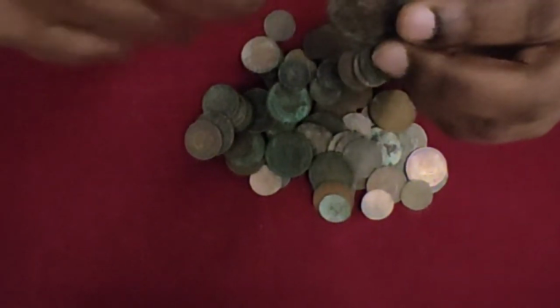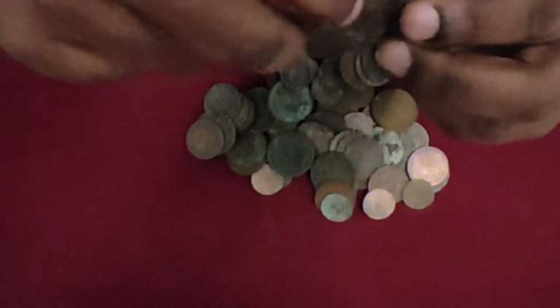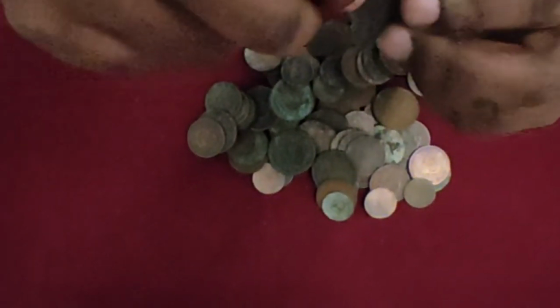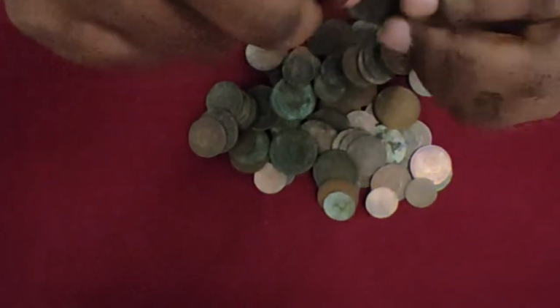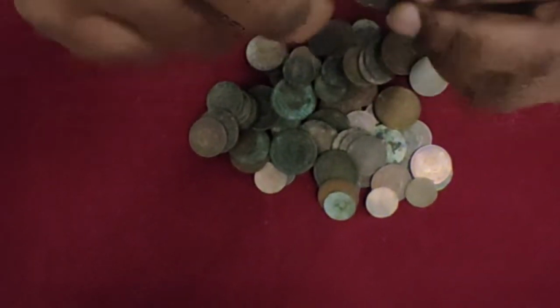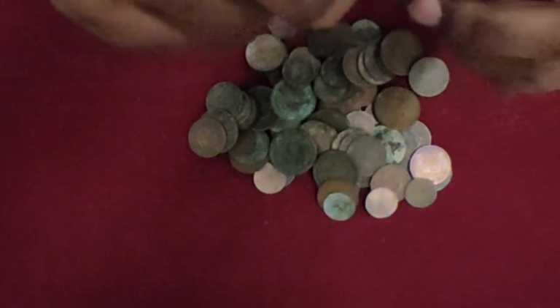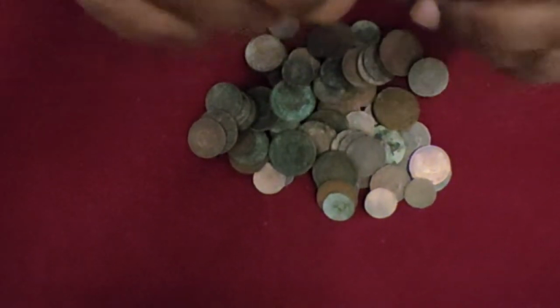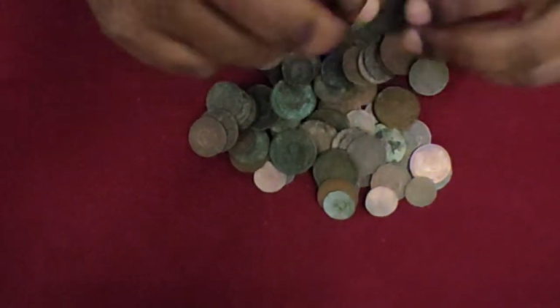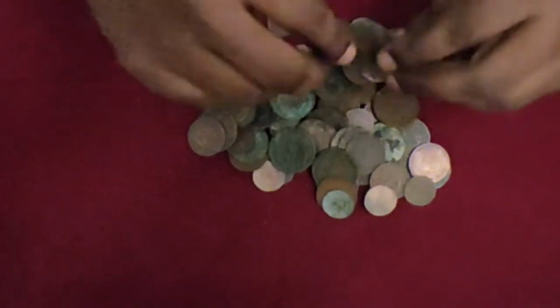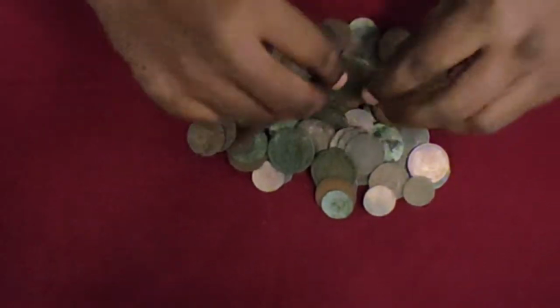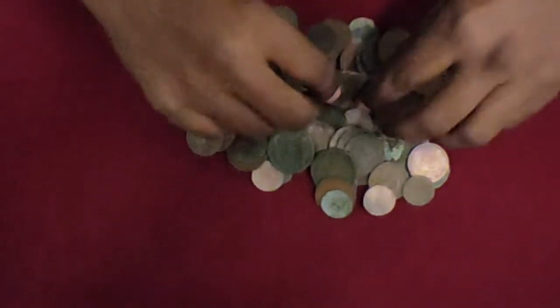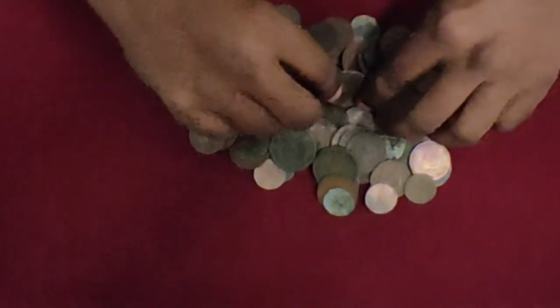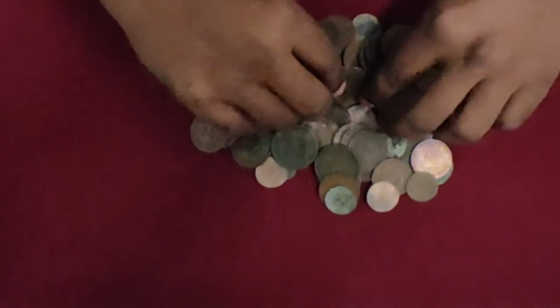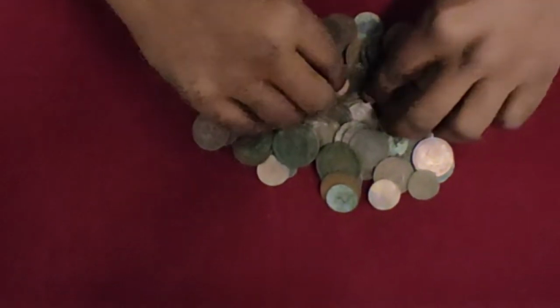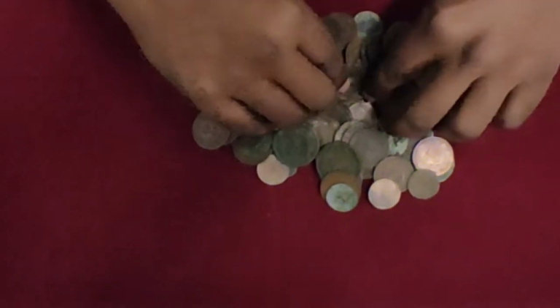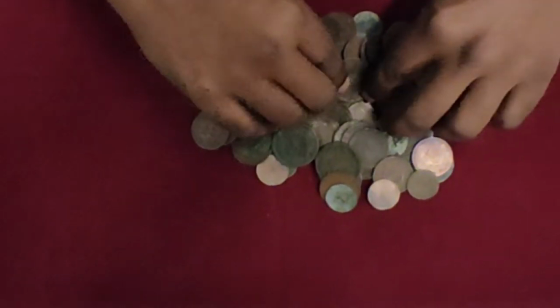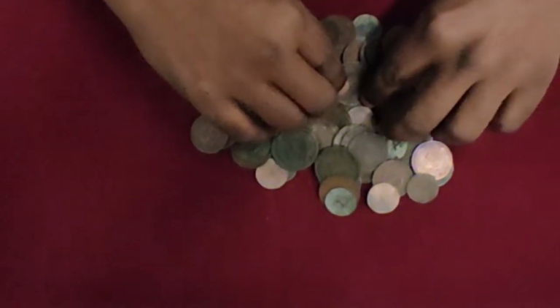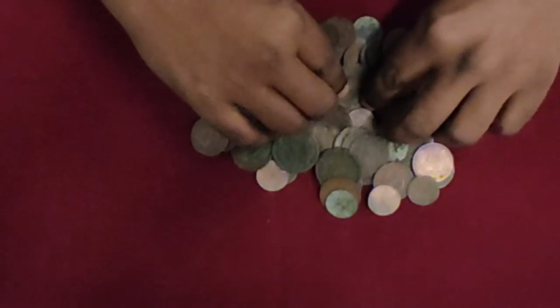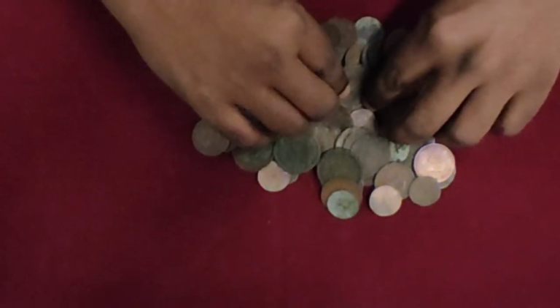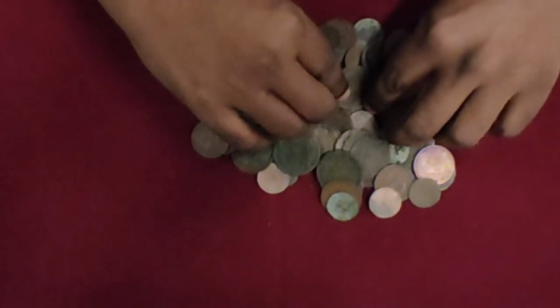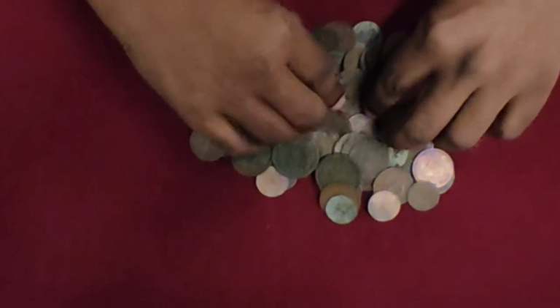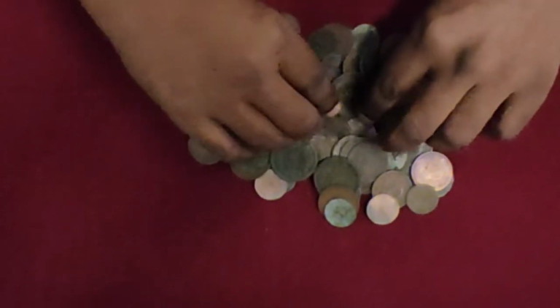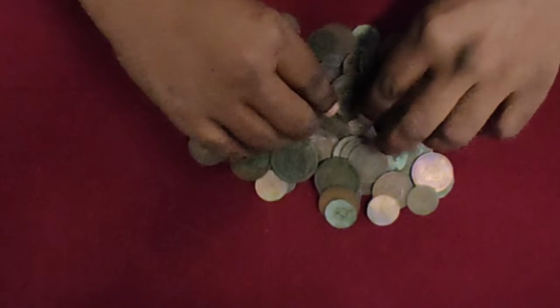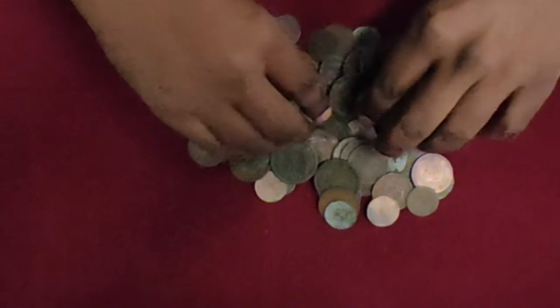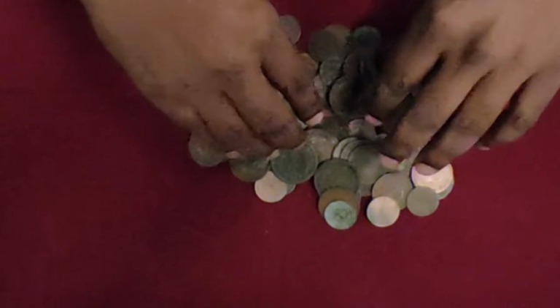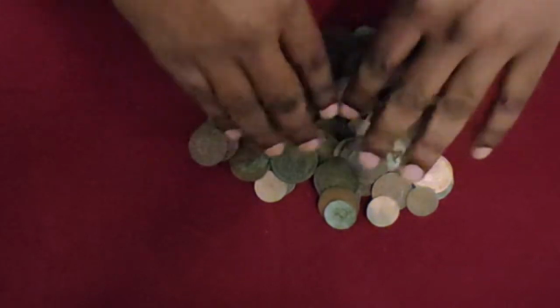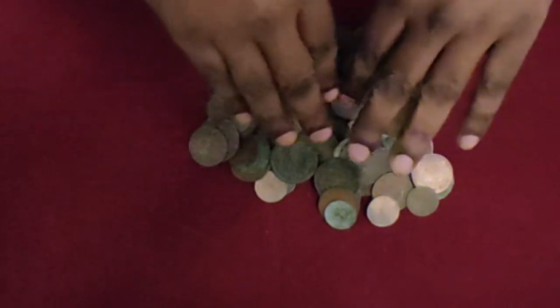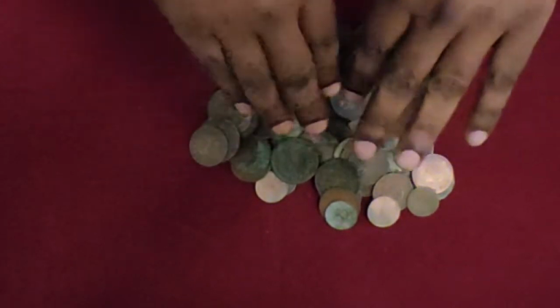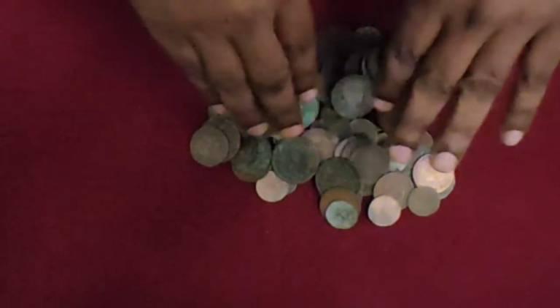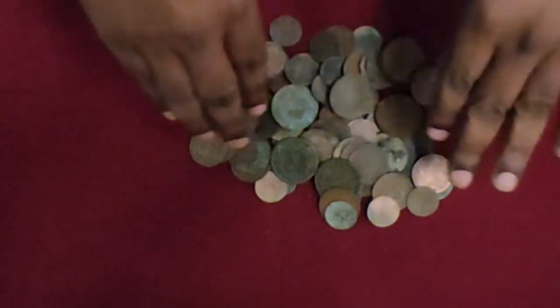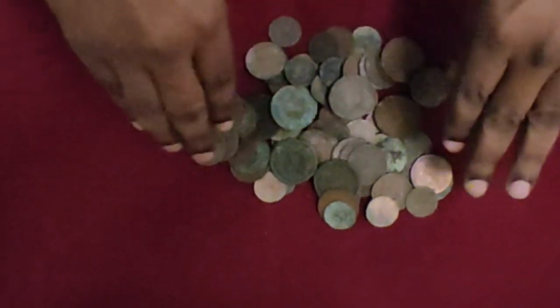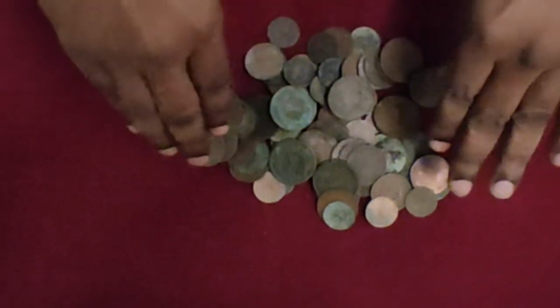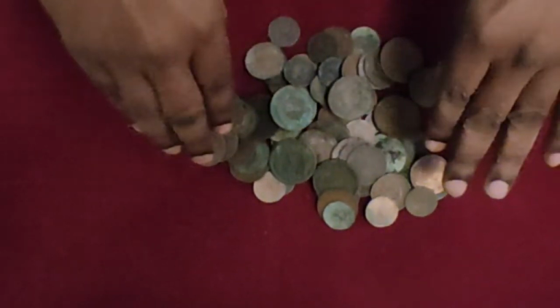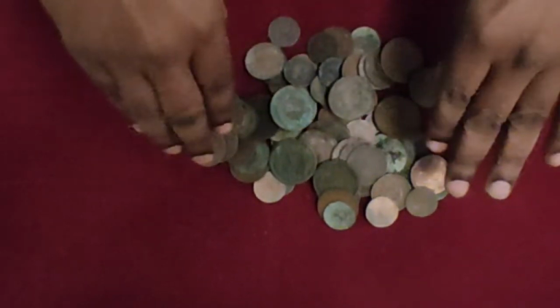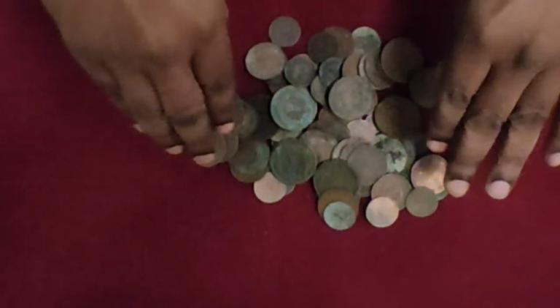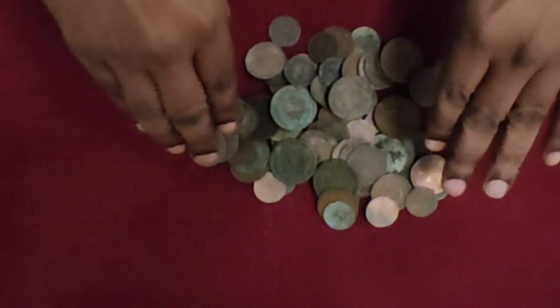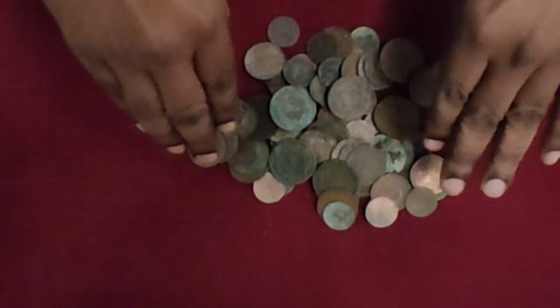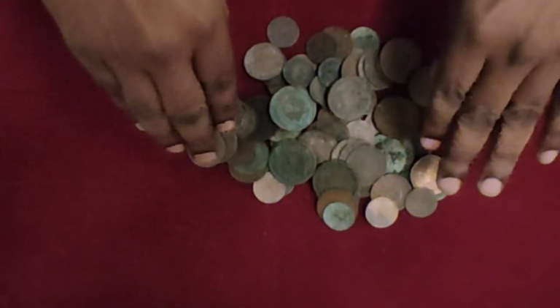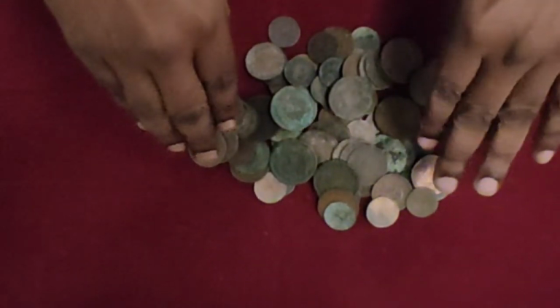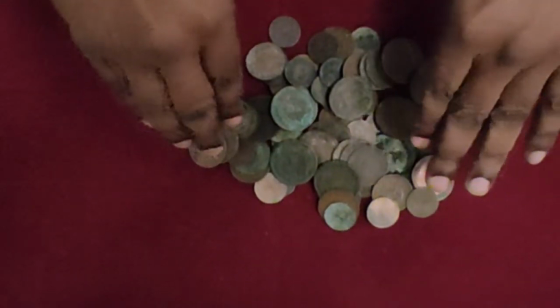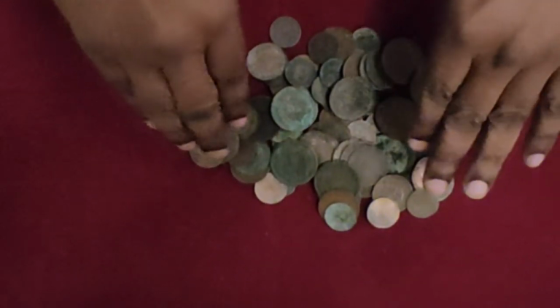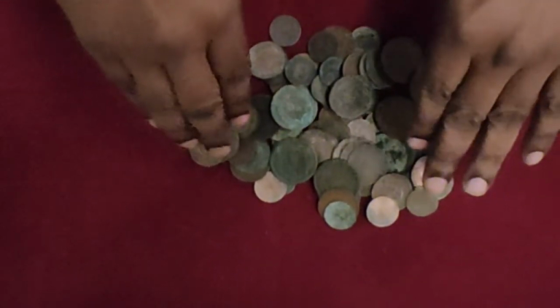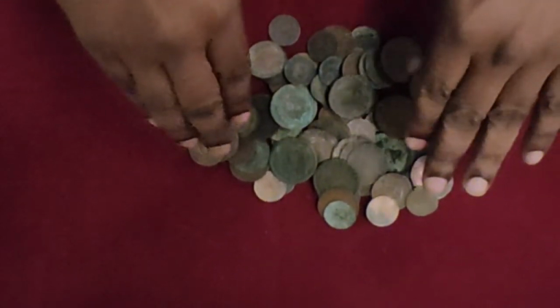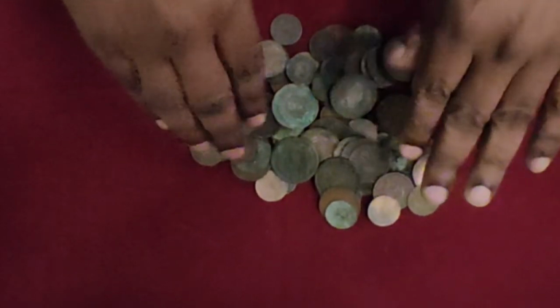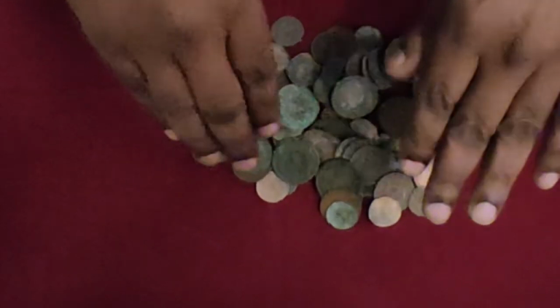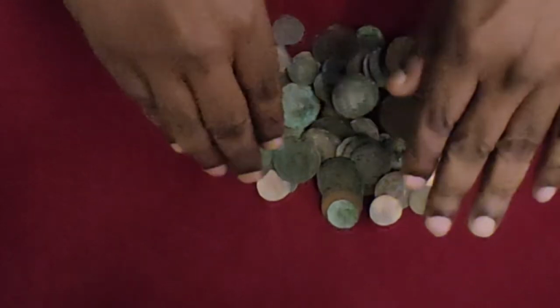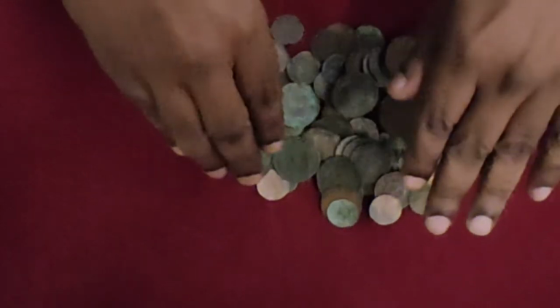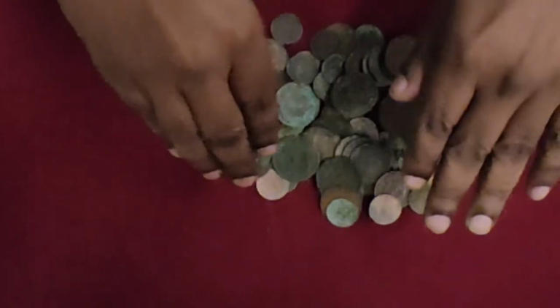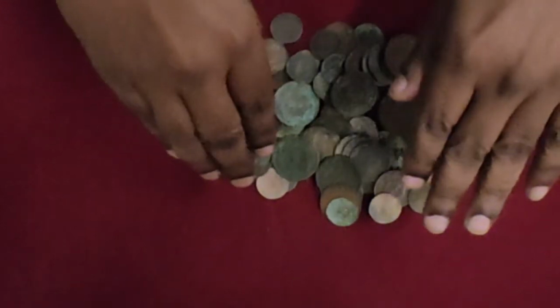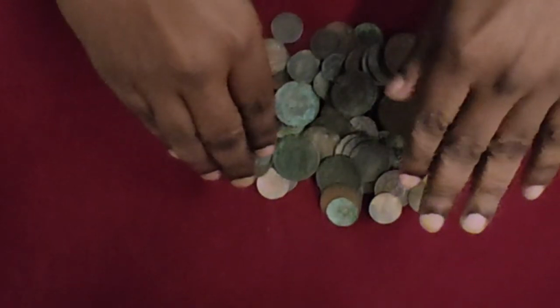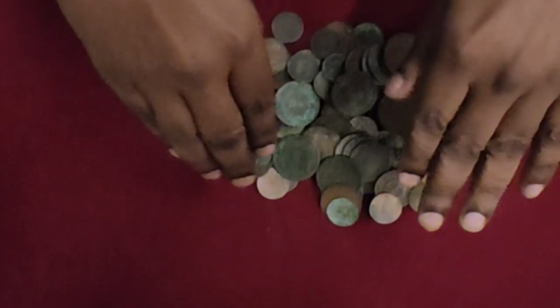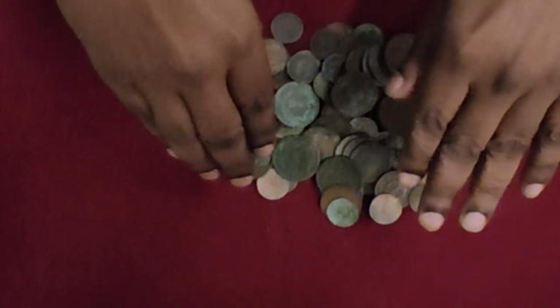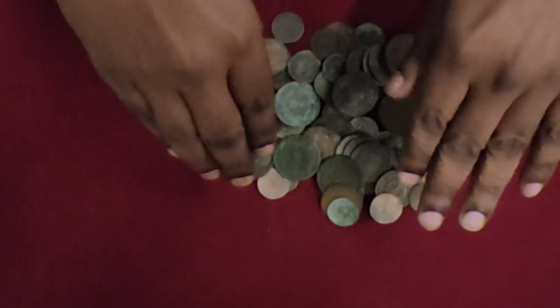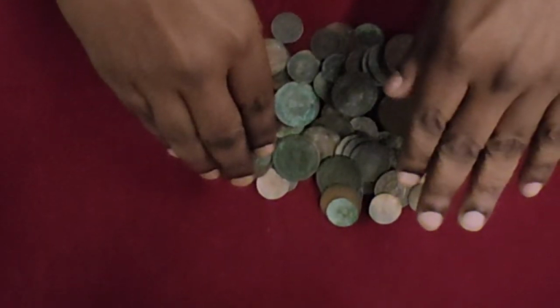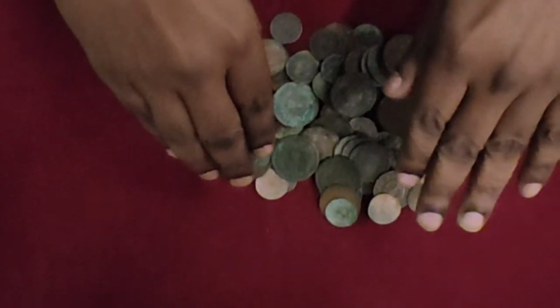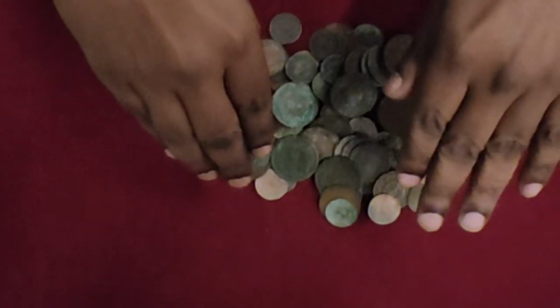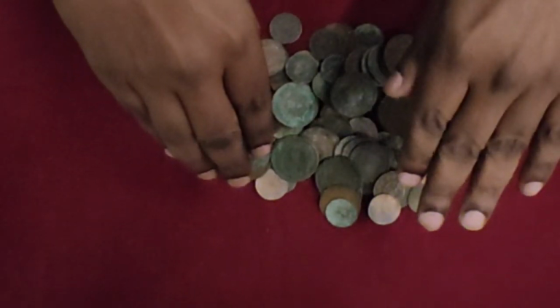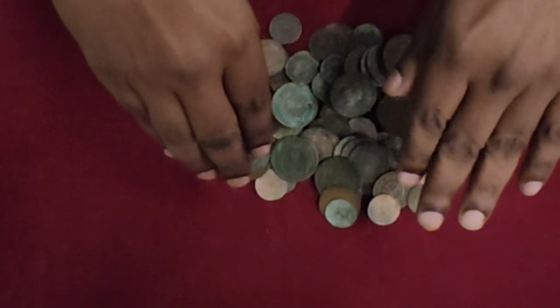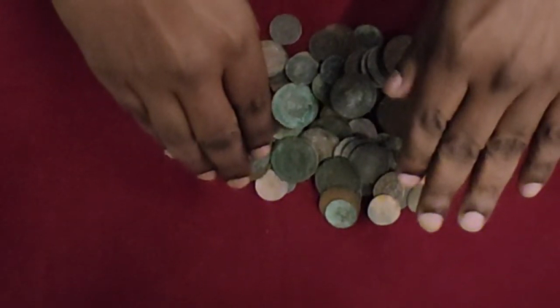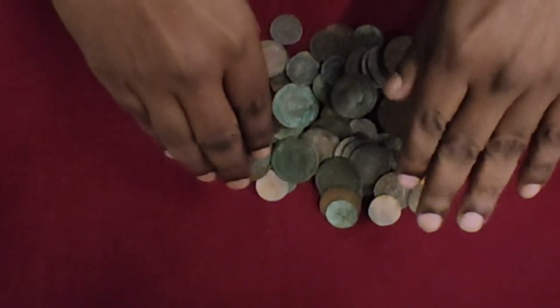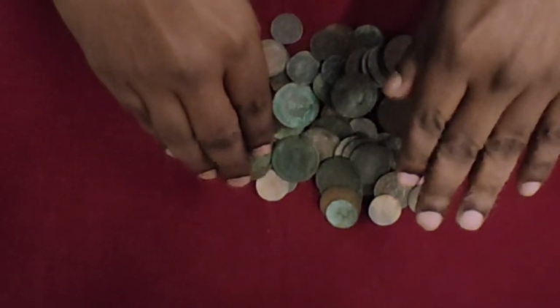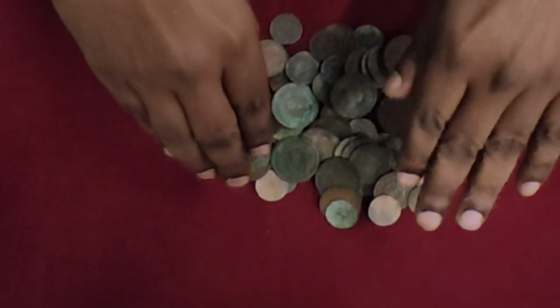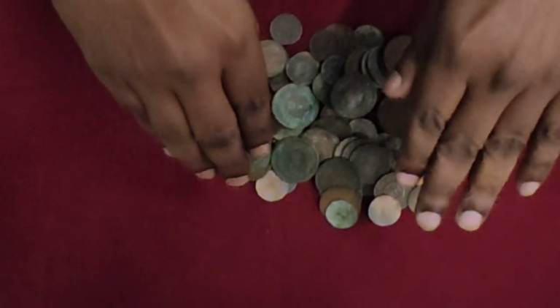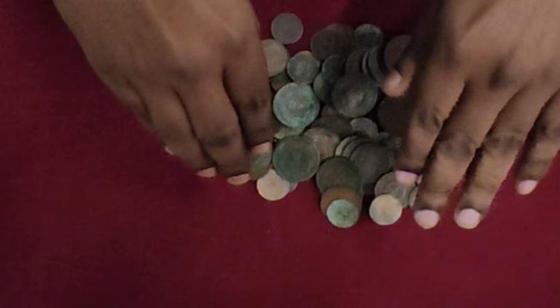Alright, so what I'm going to do now is arrange these coins, and then I'll show them to you.